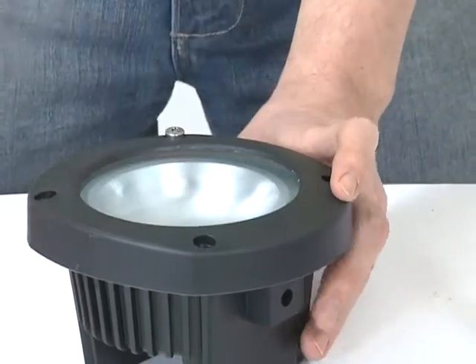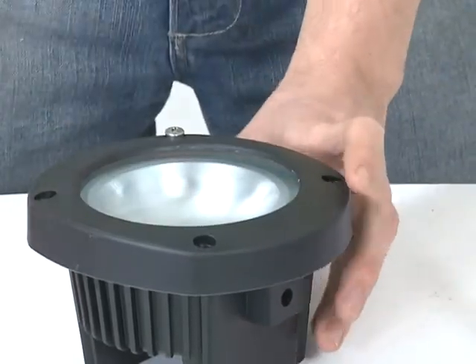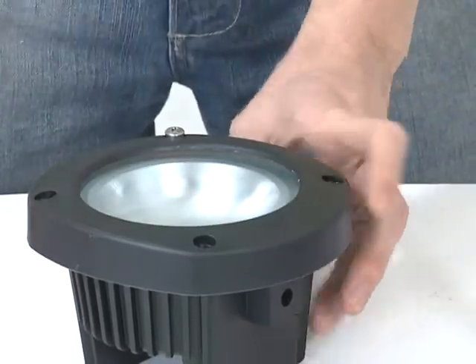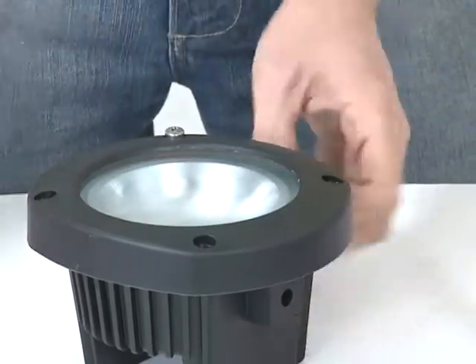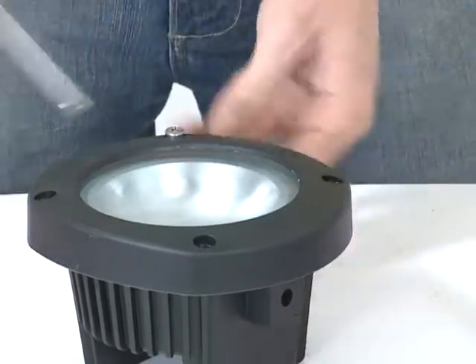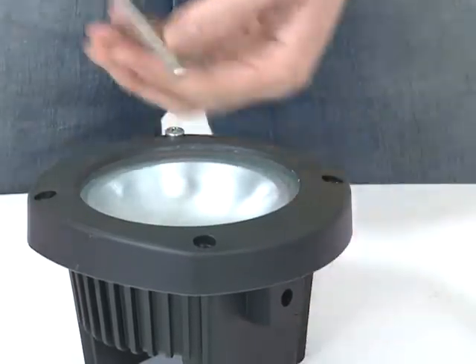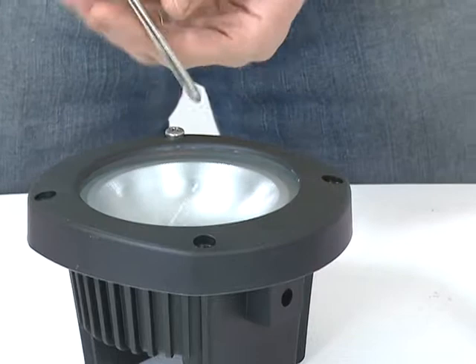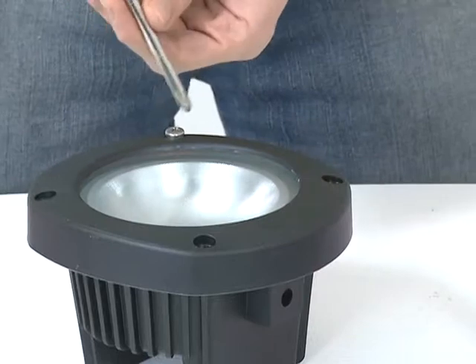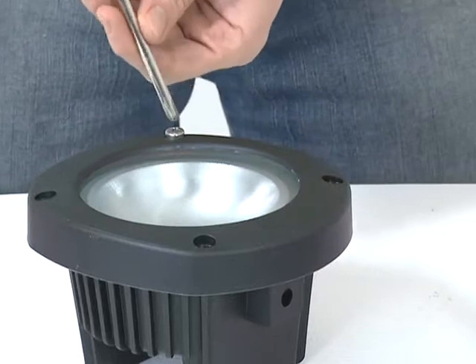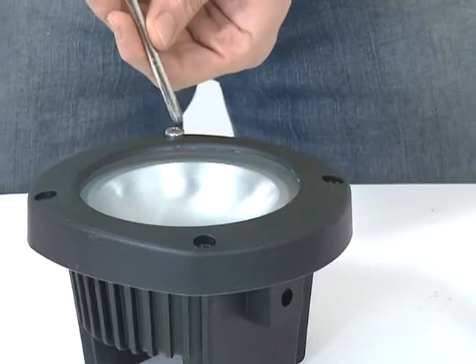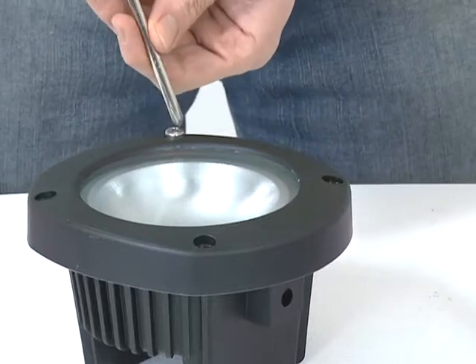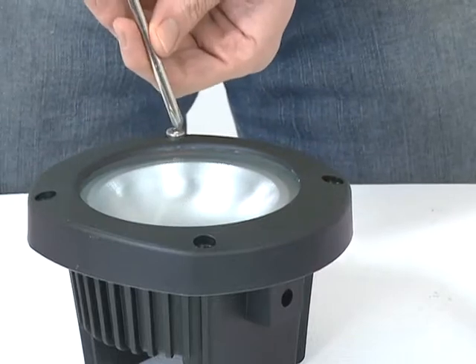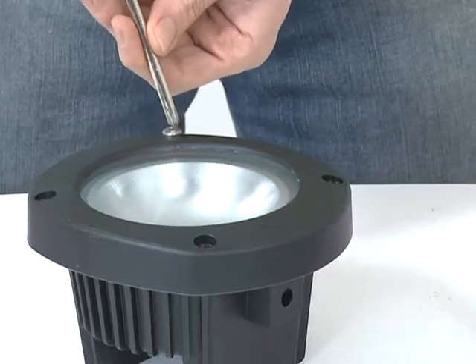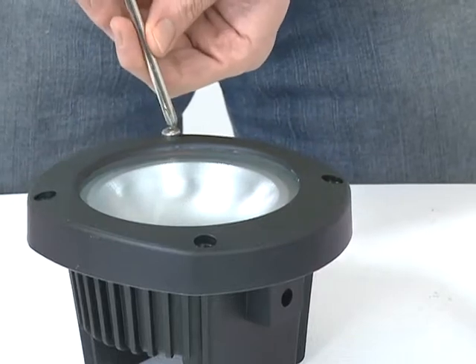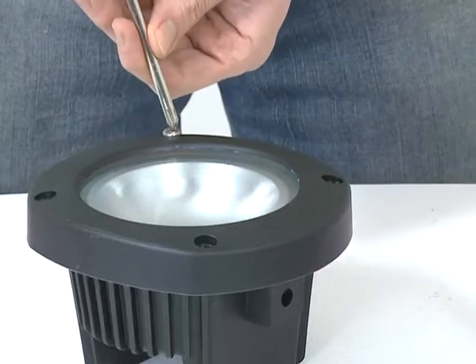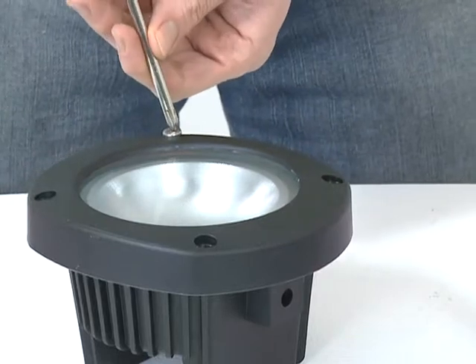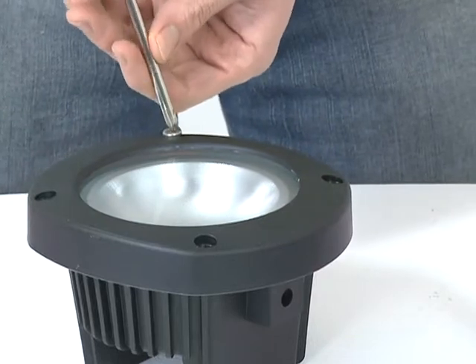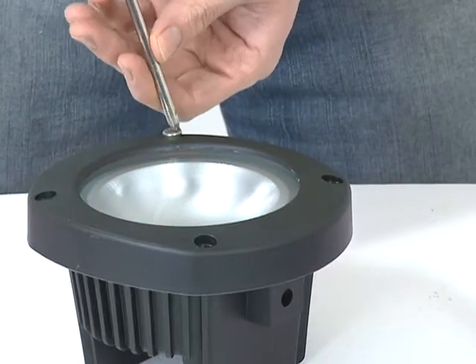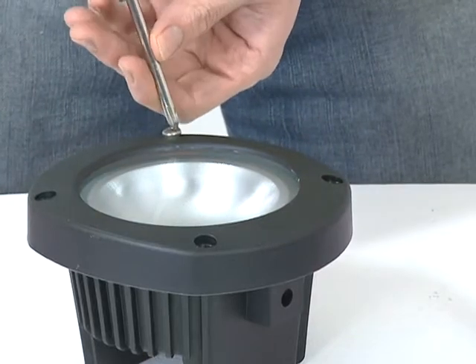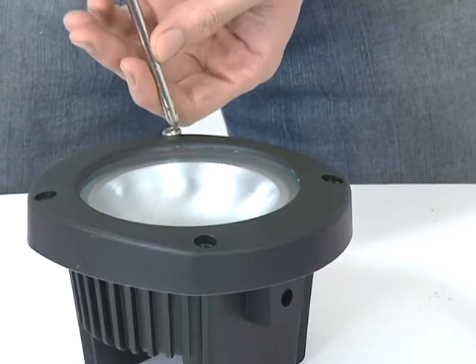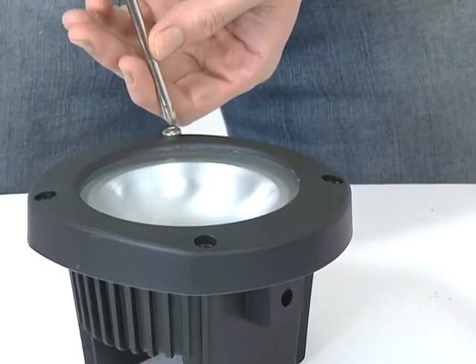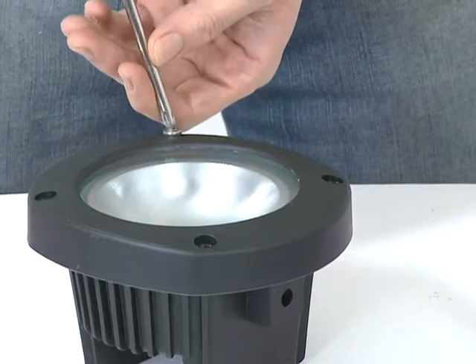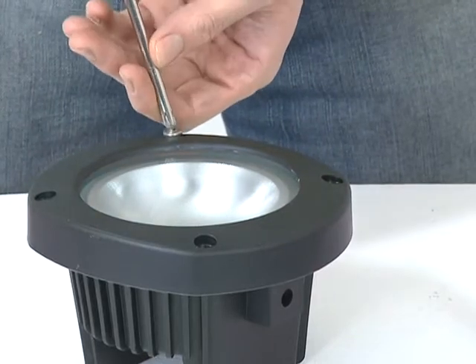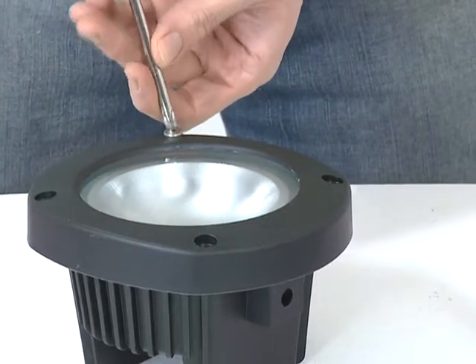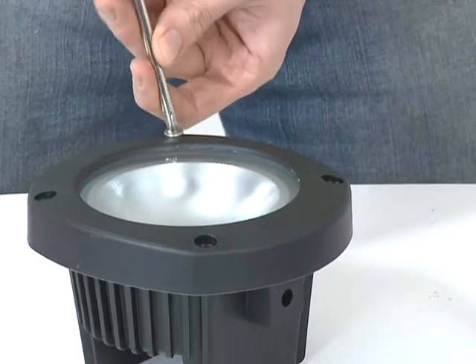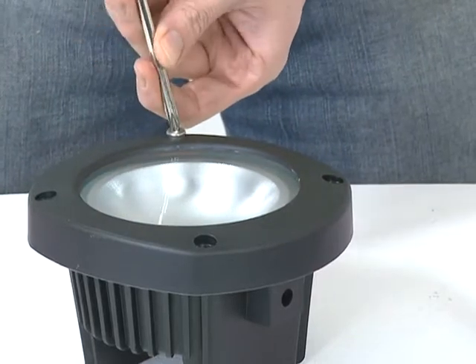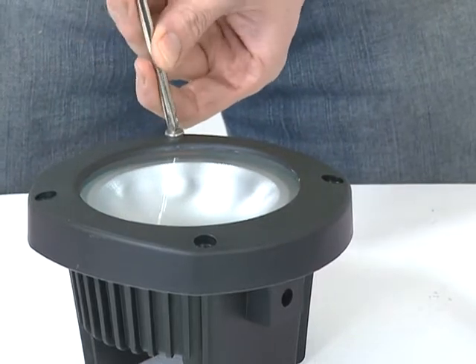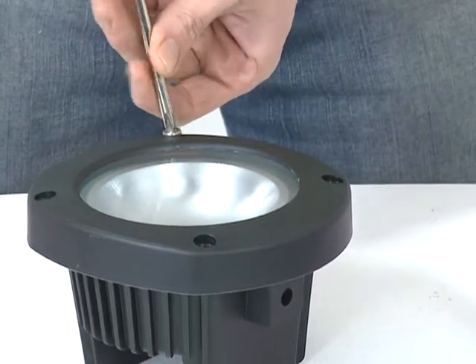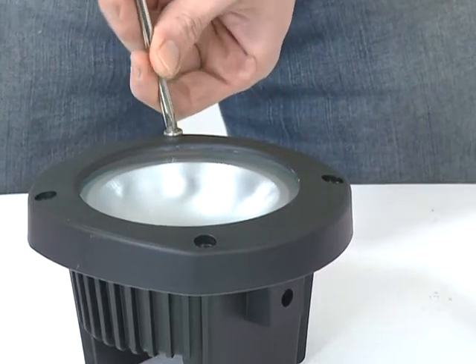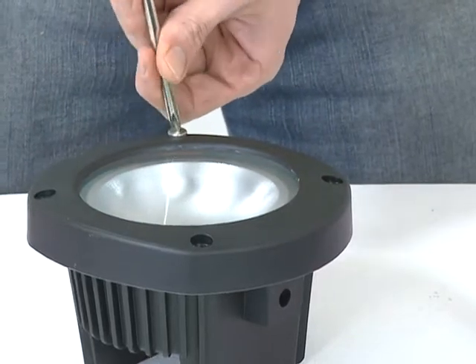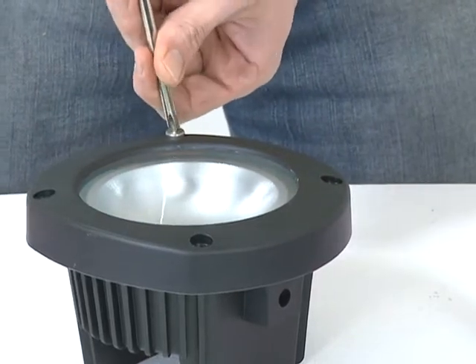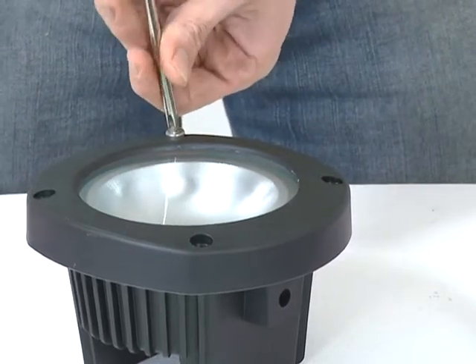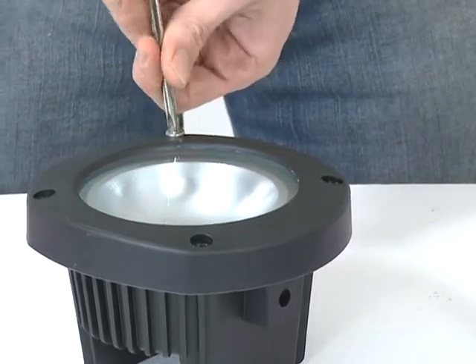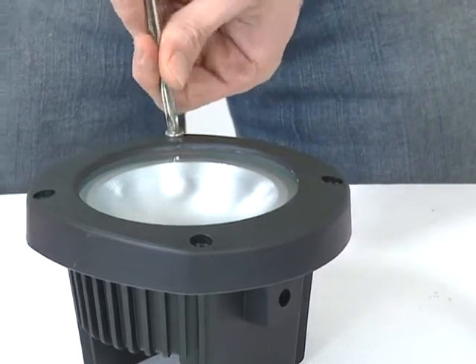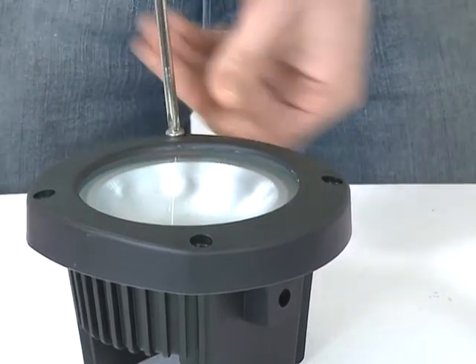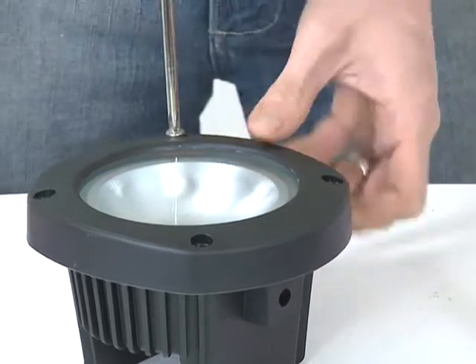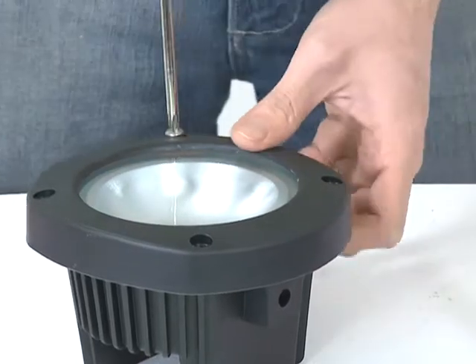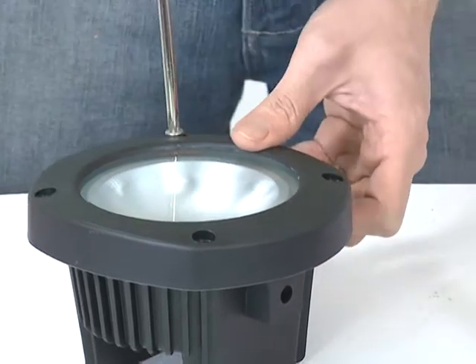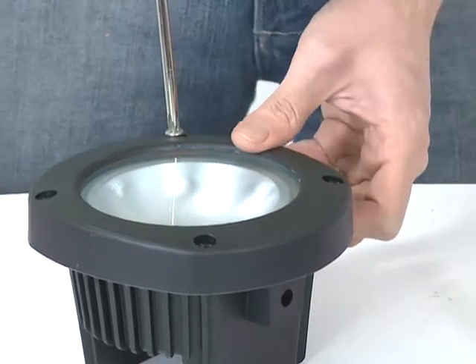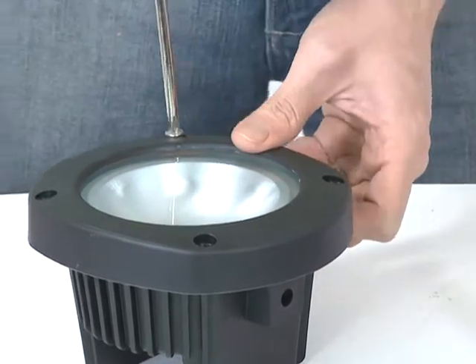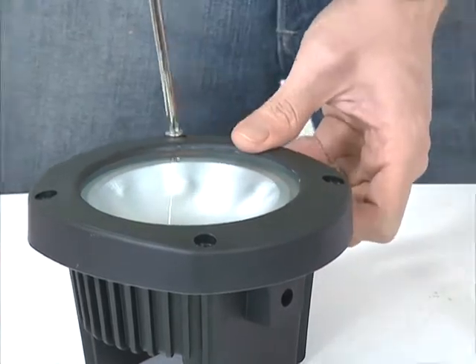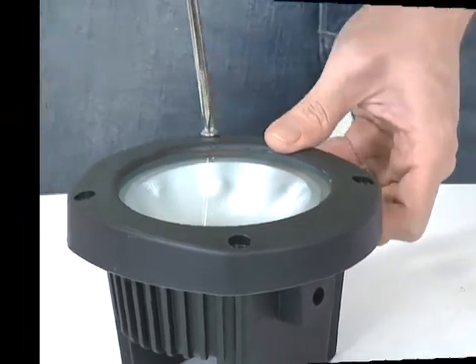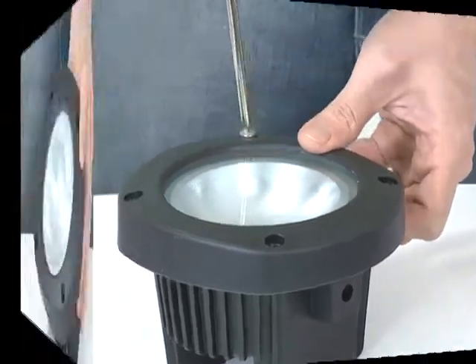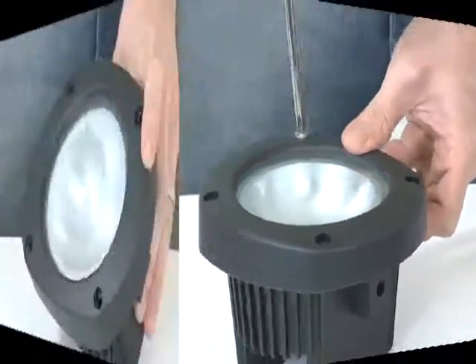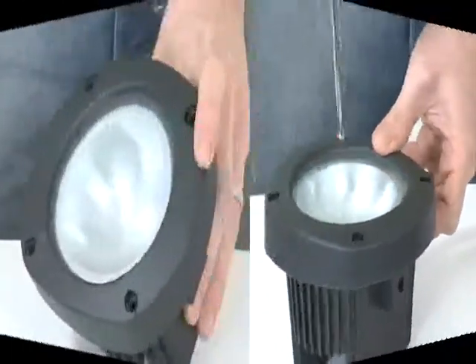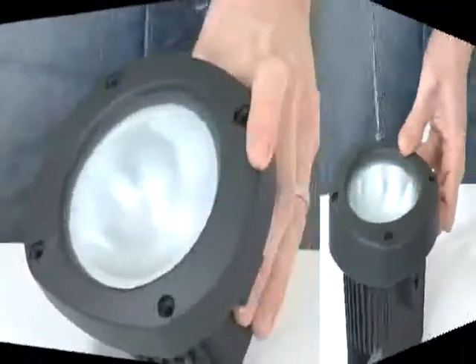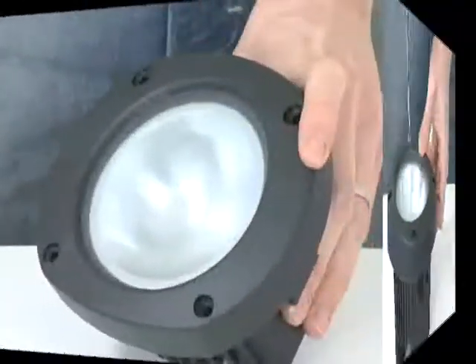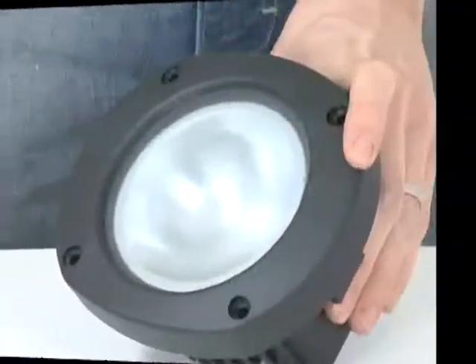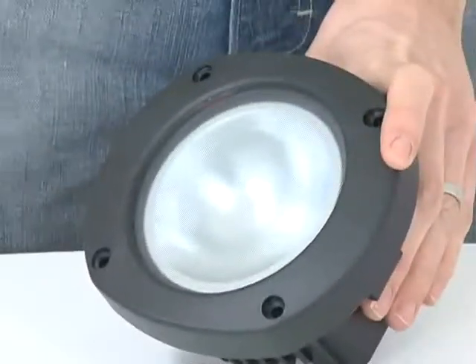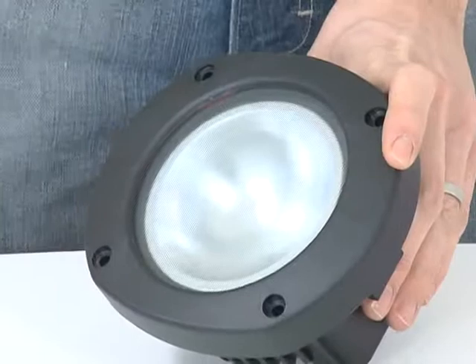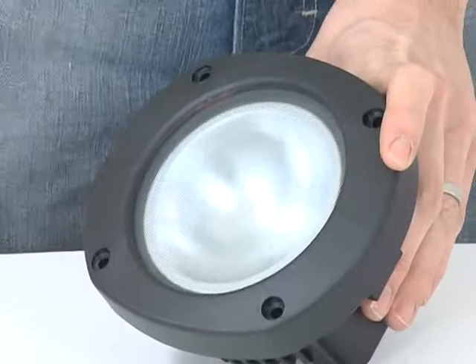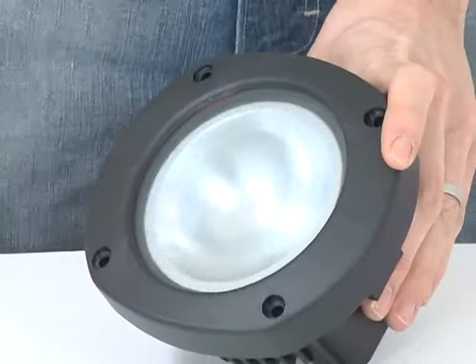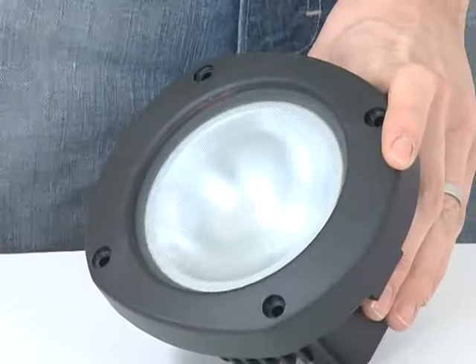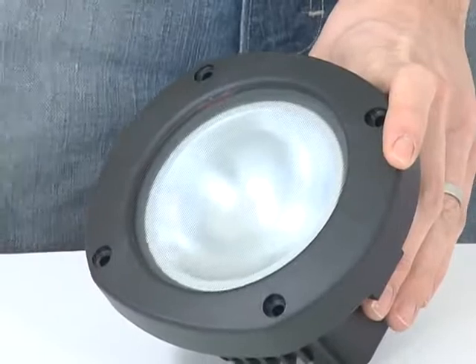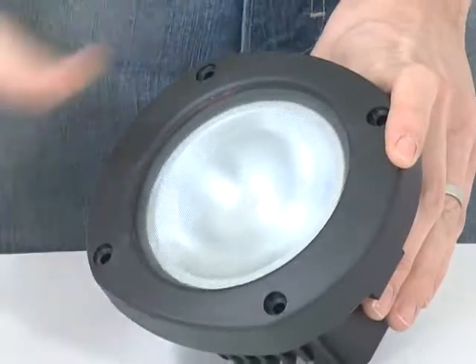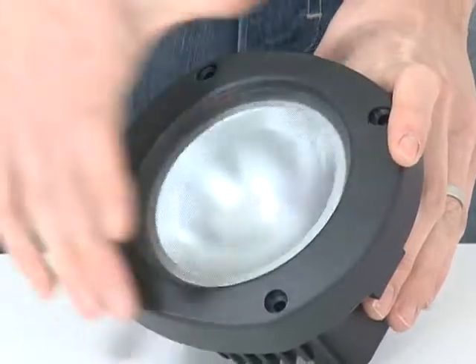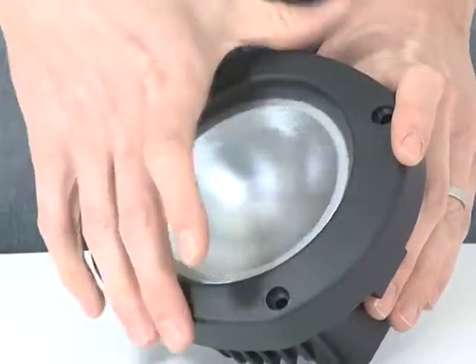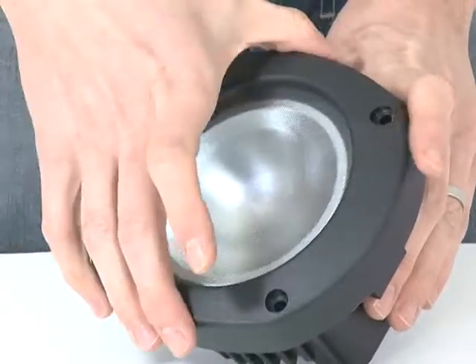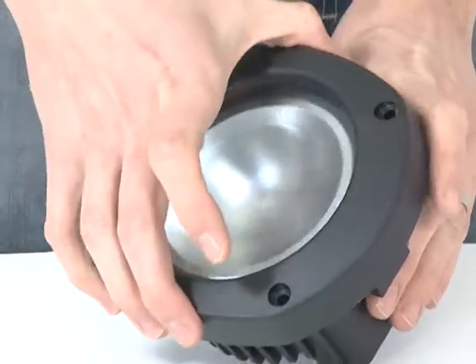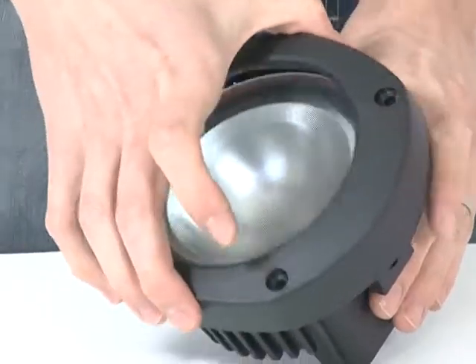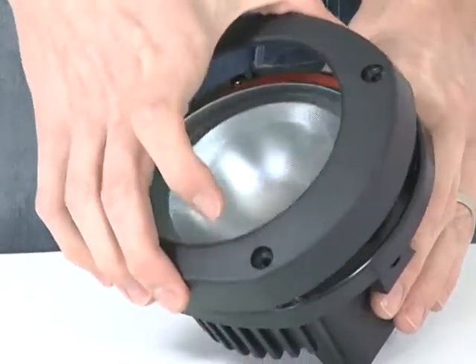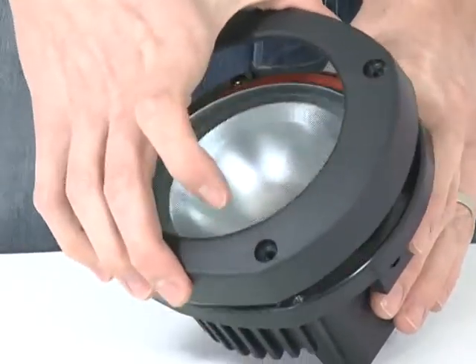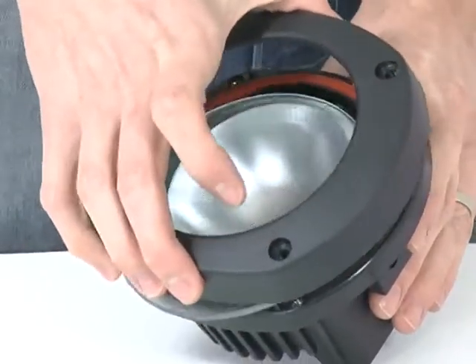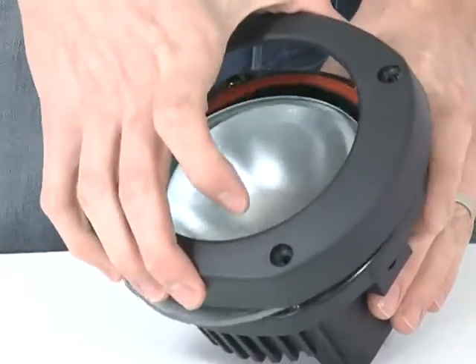Replace the lens and lens cover and screw back into place. If you are using coloured lenses, these should be installed now.